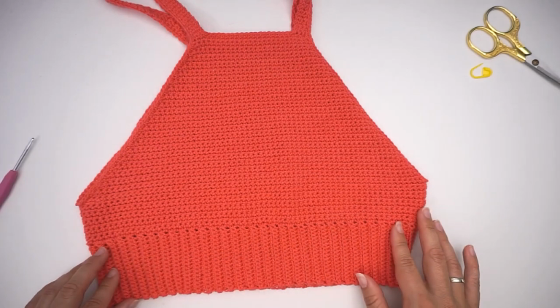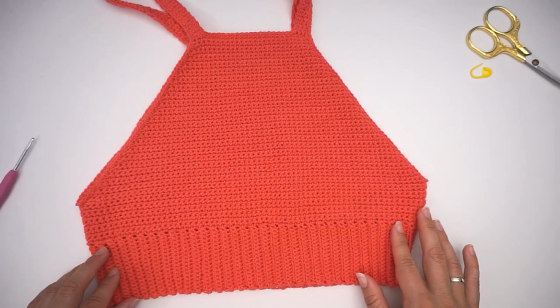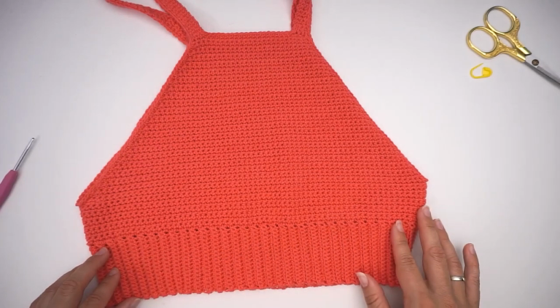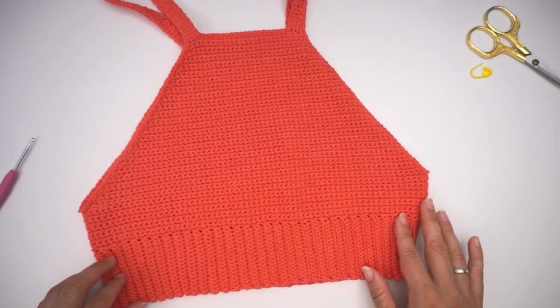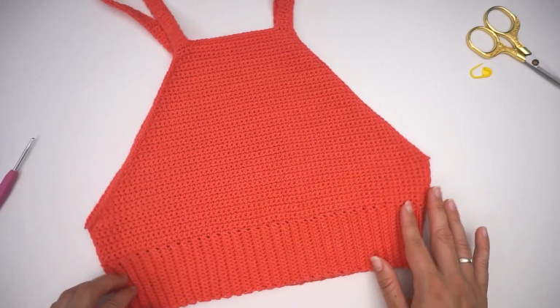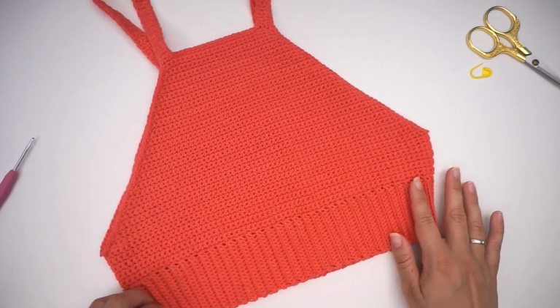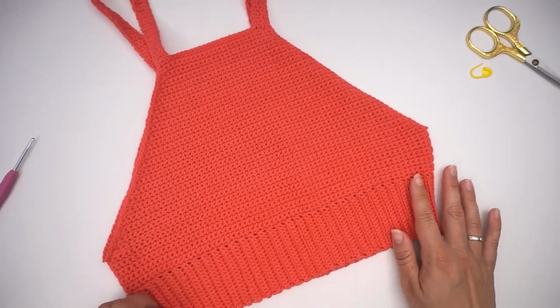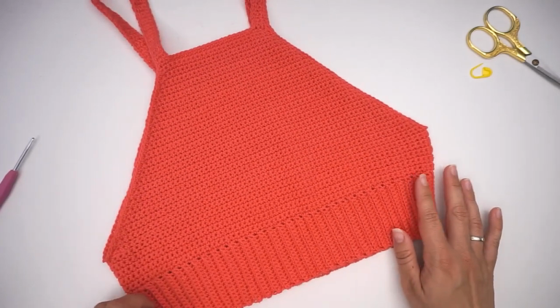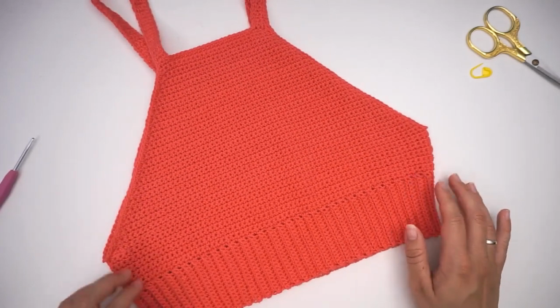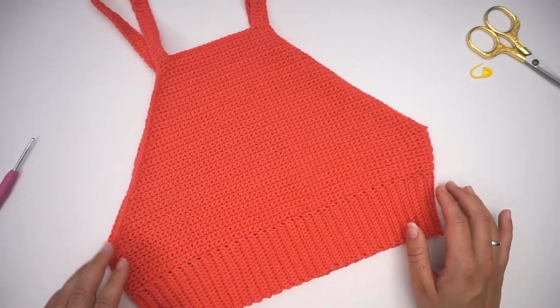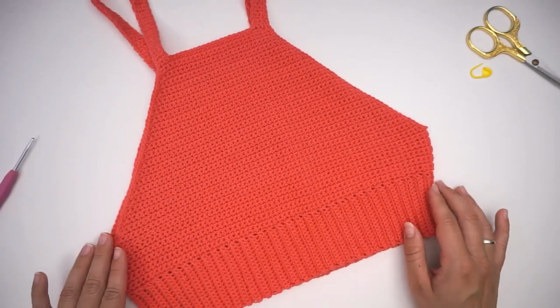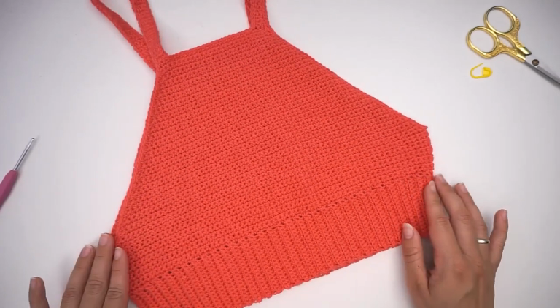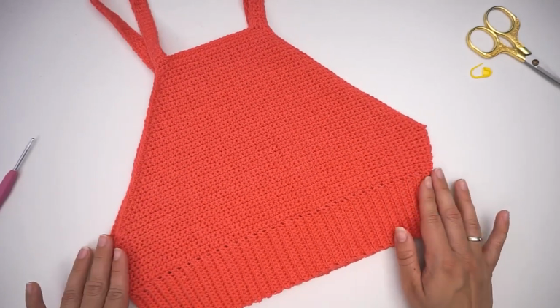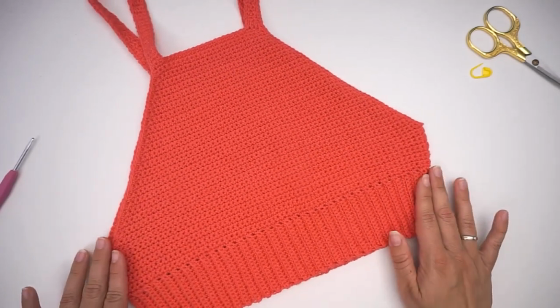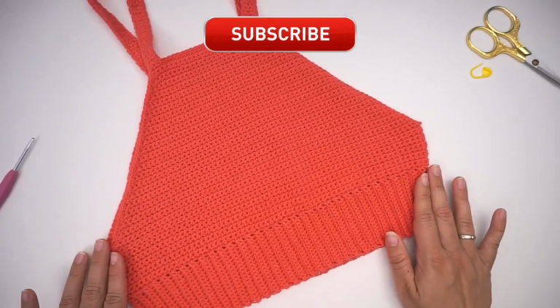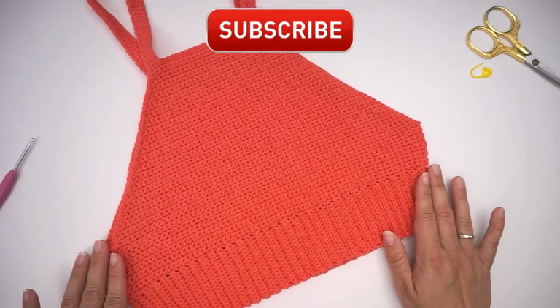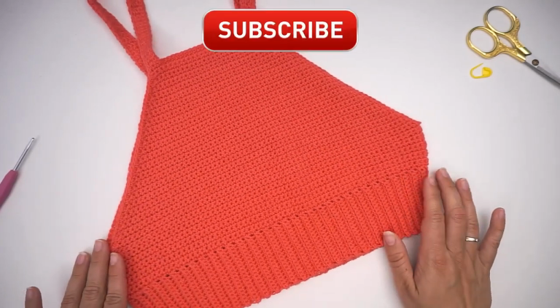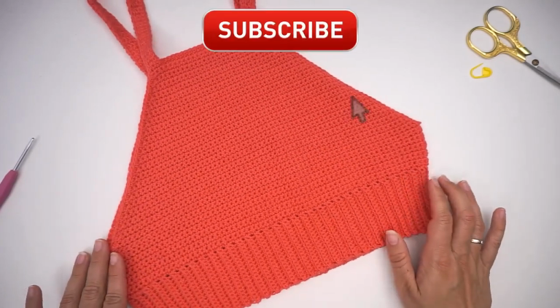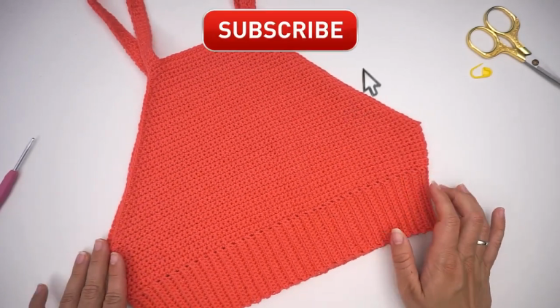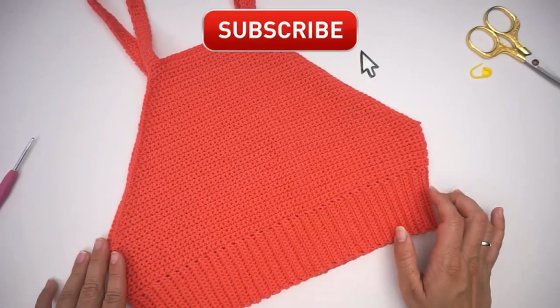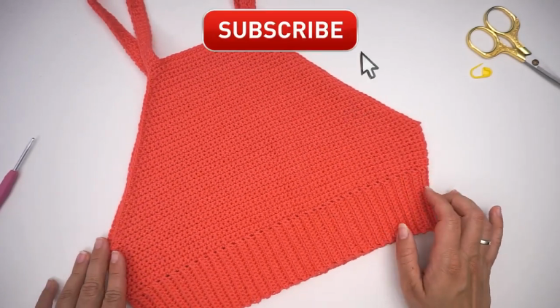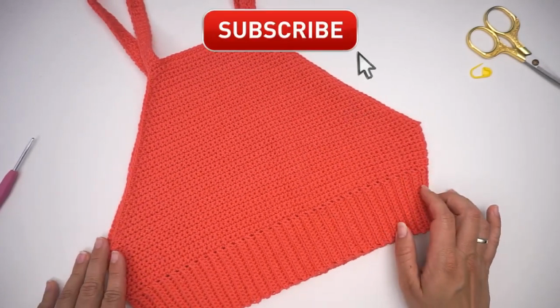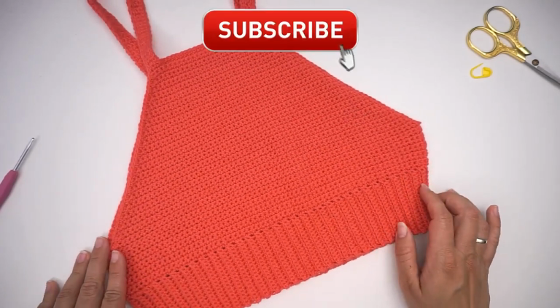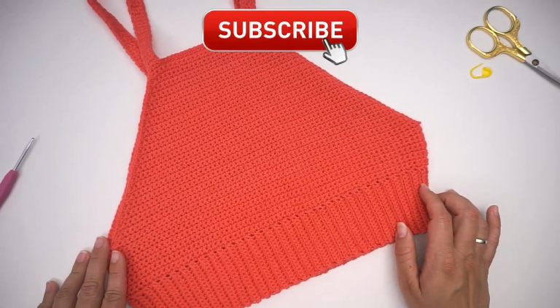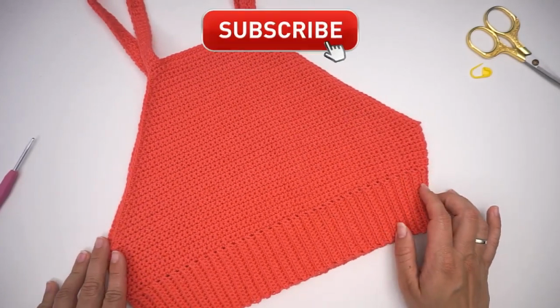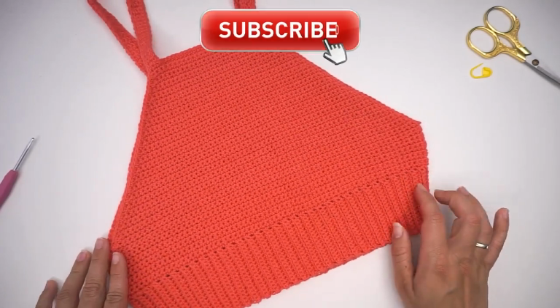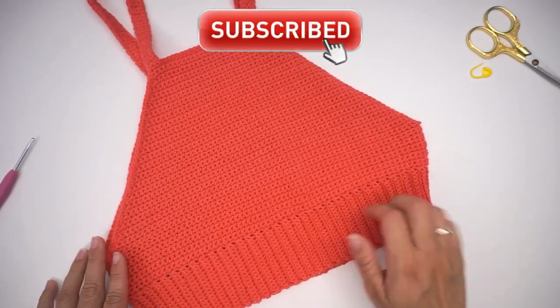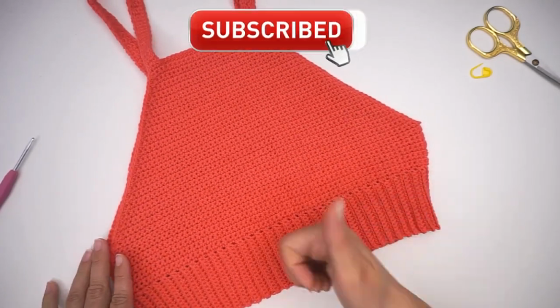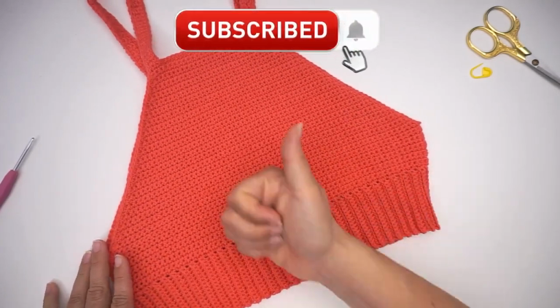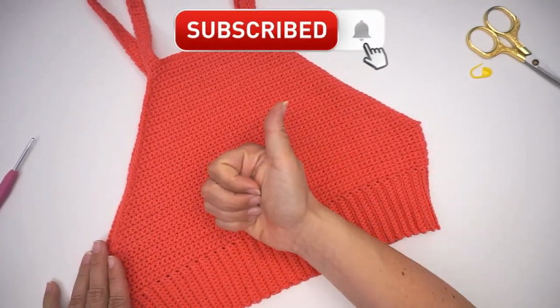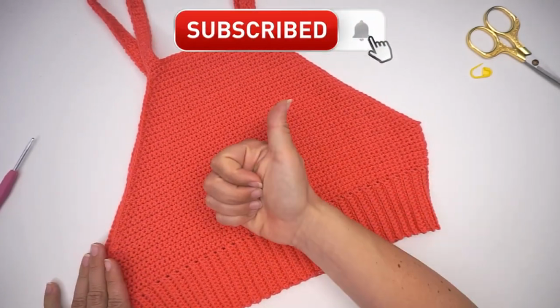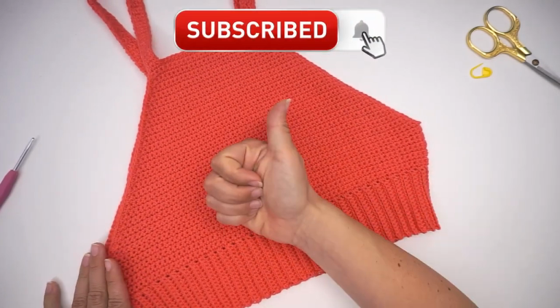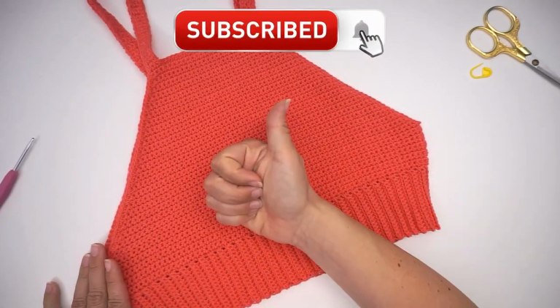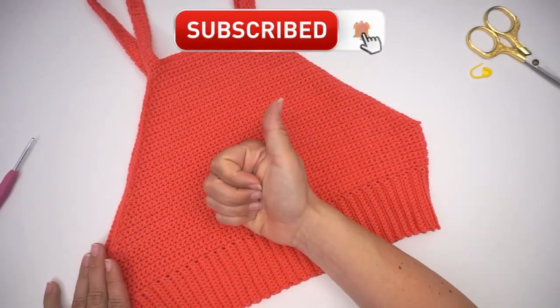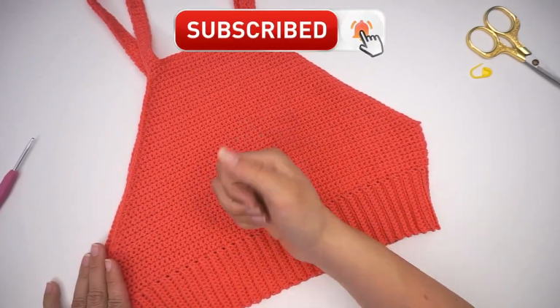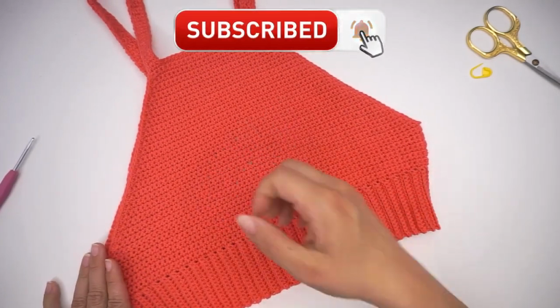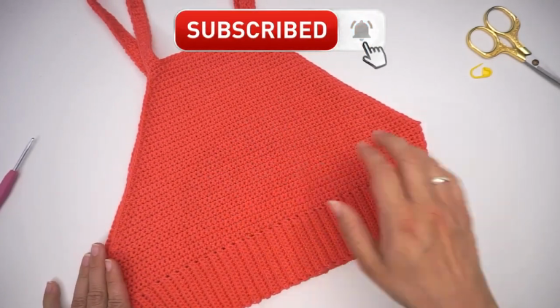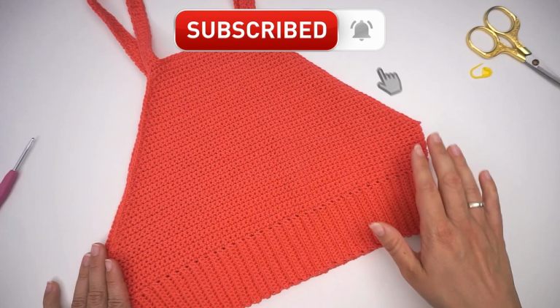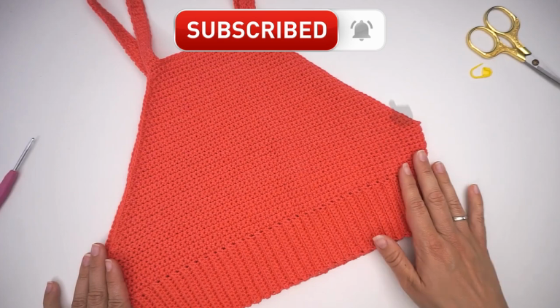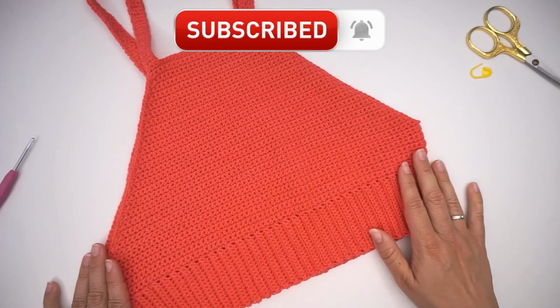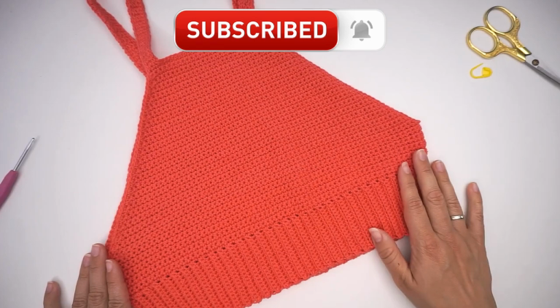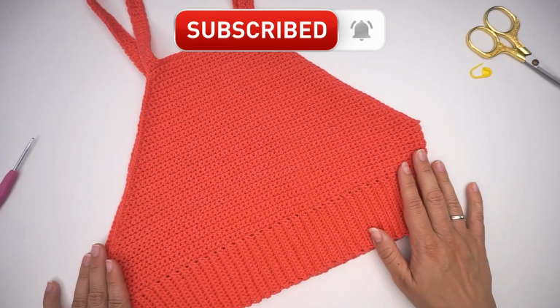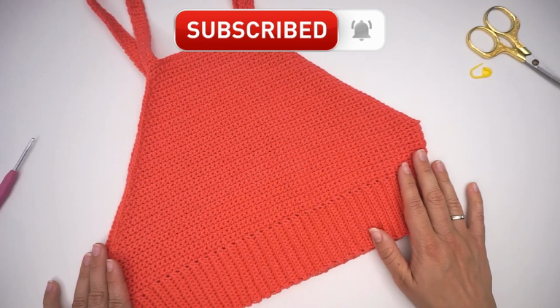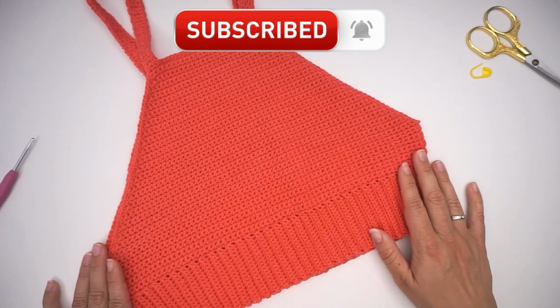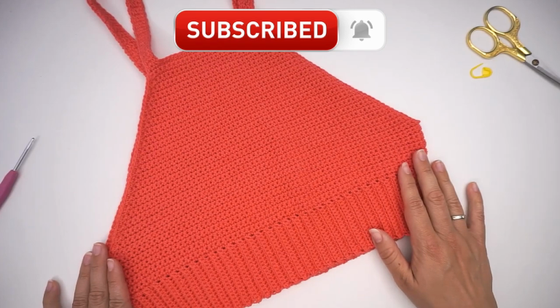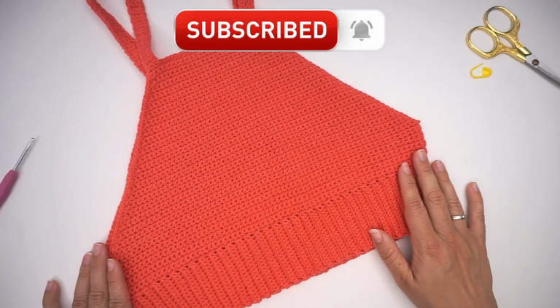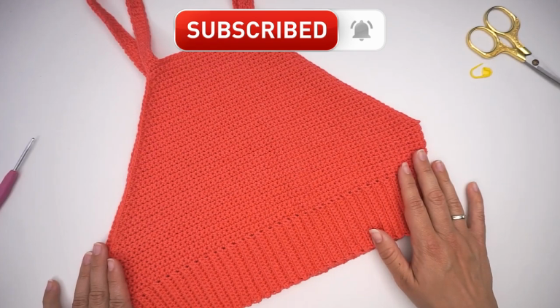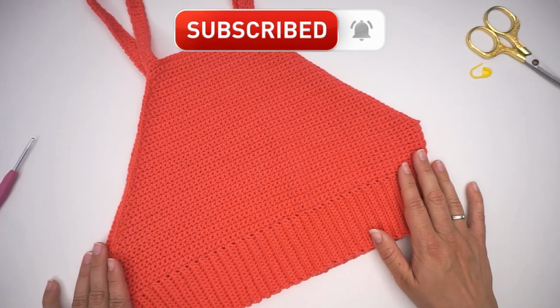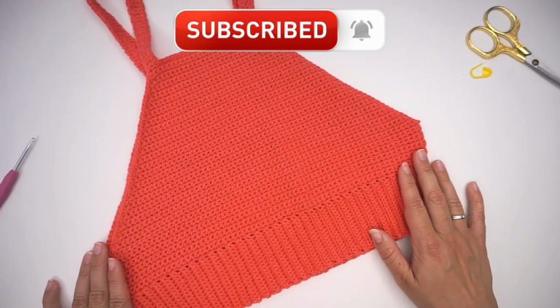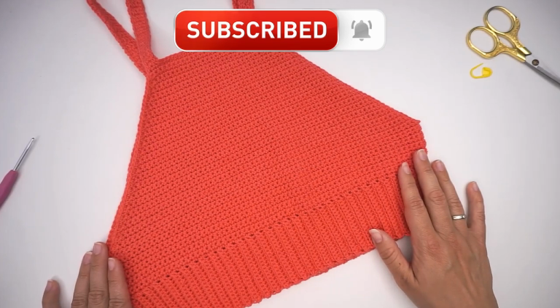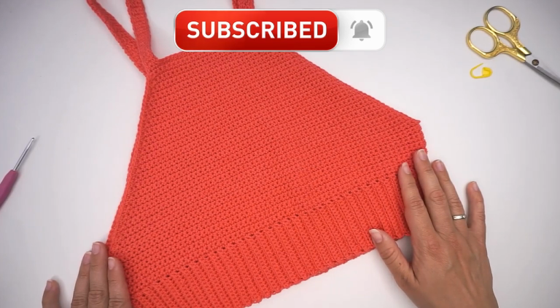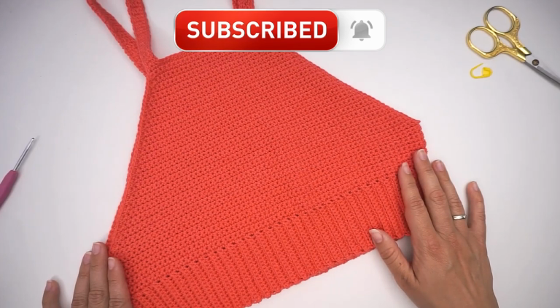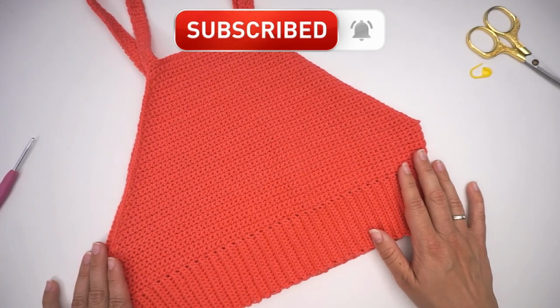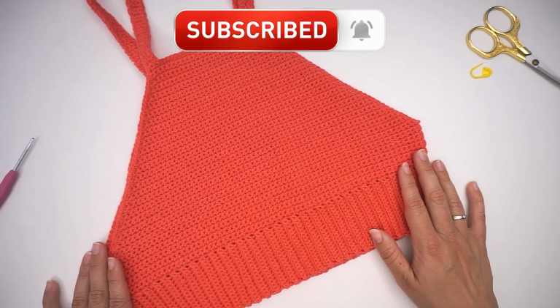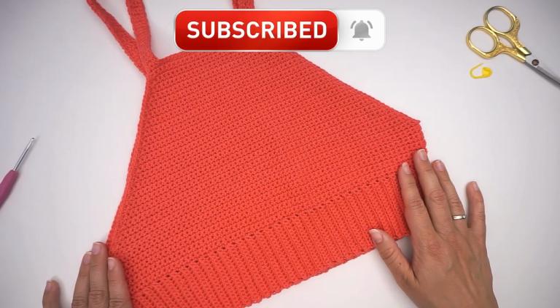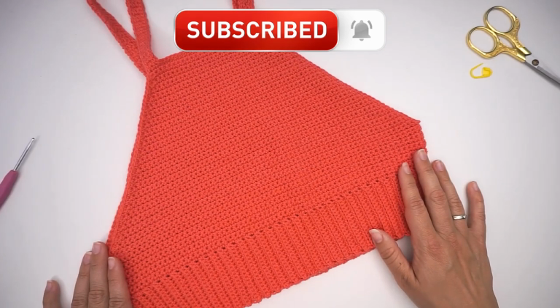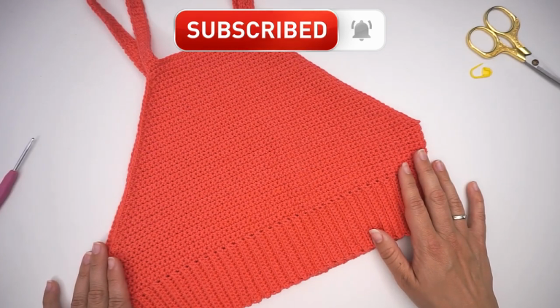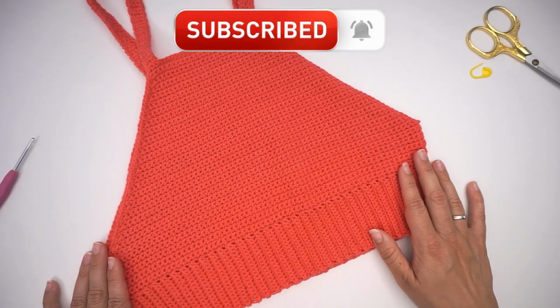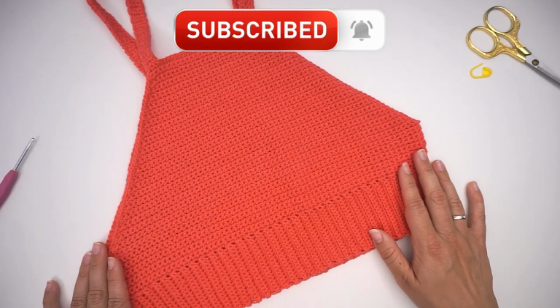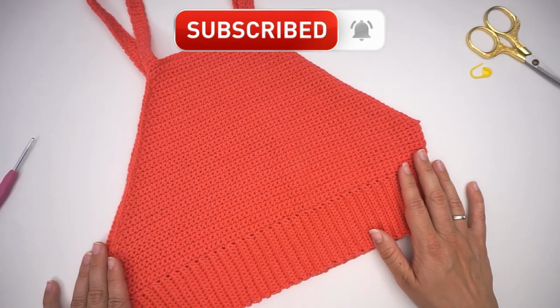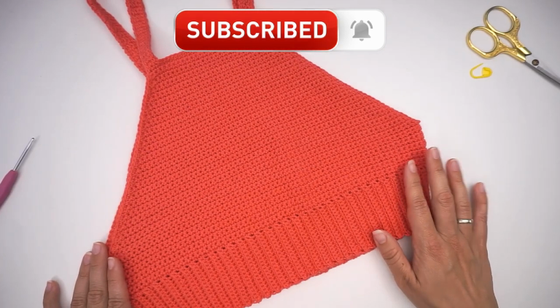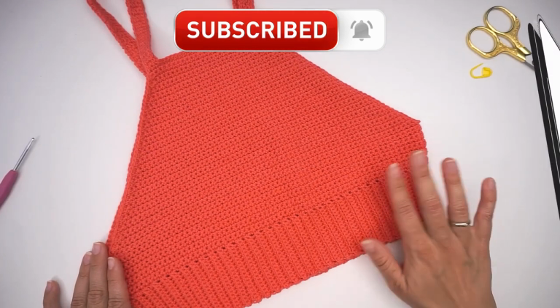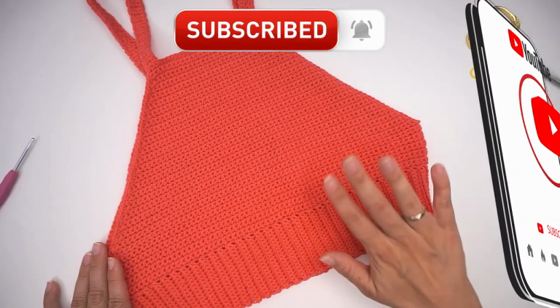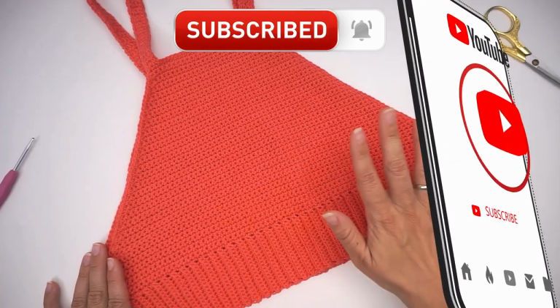I hope you found this tutorial easy to follow. If you did, please press thumbs up and subscribe to my channel. I hope to see you again soon. Bye!